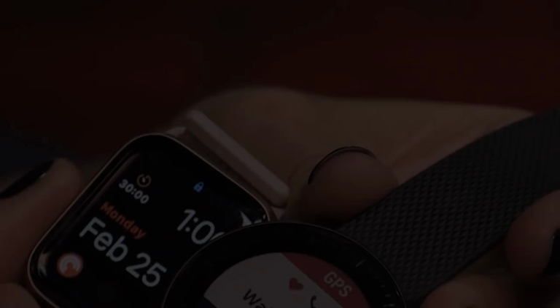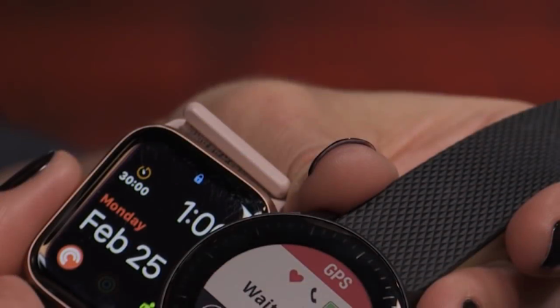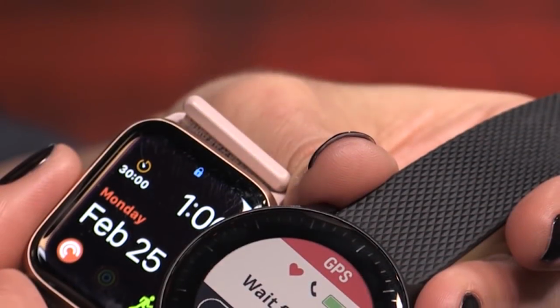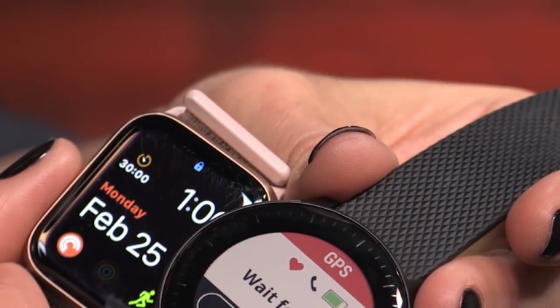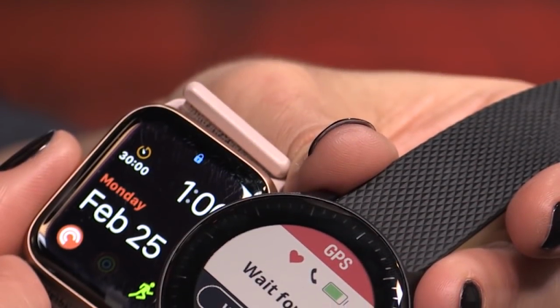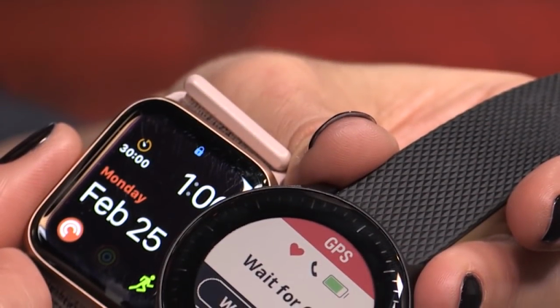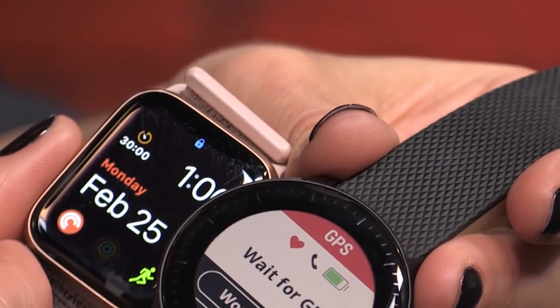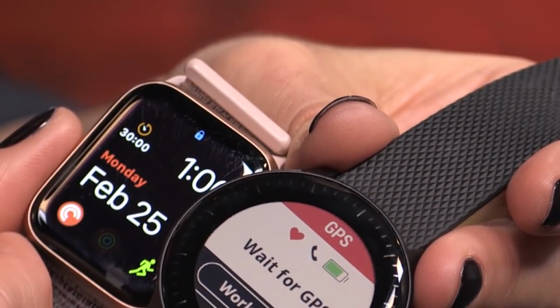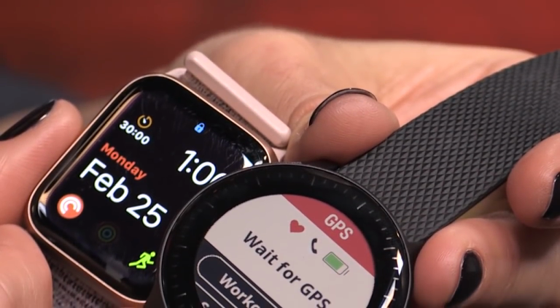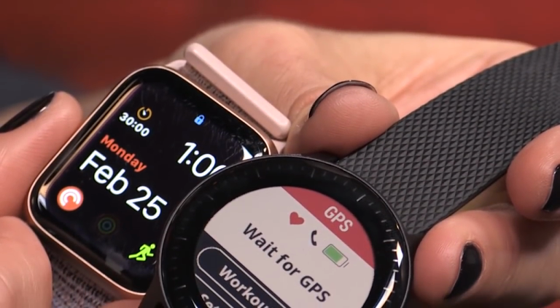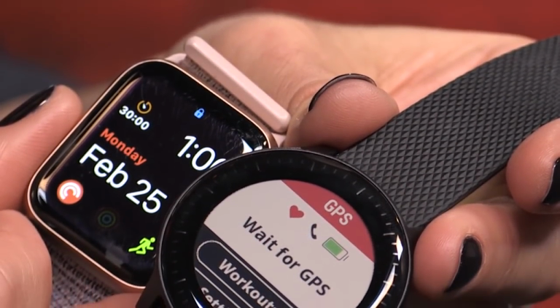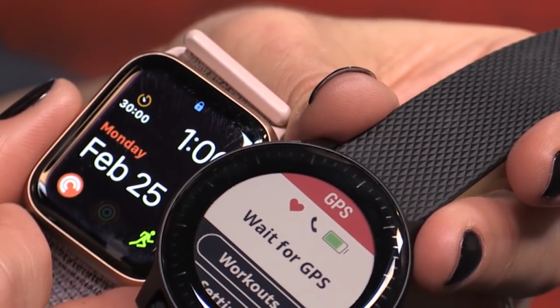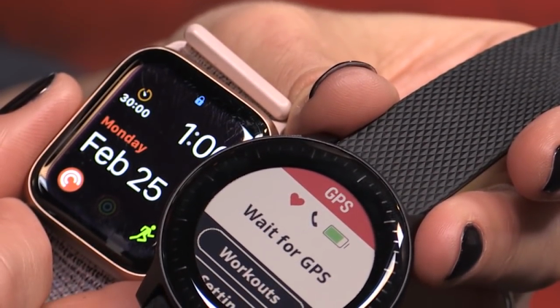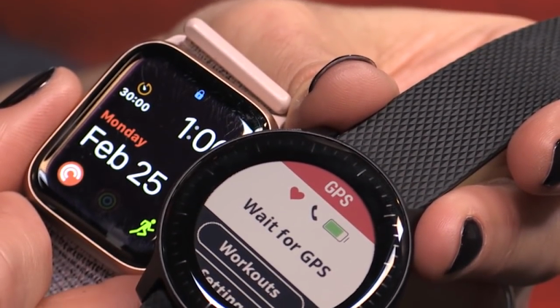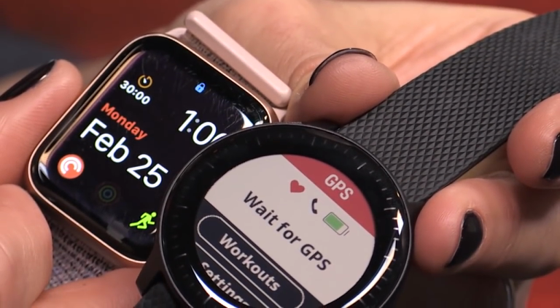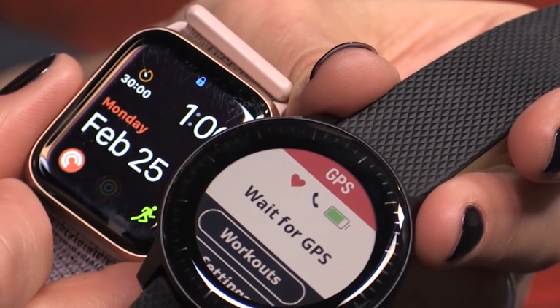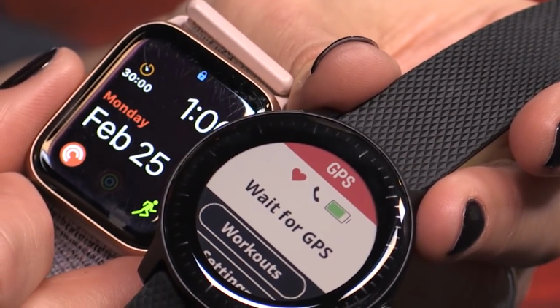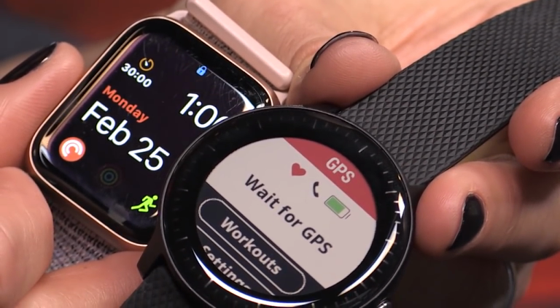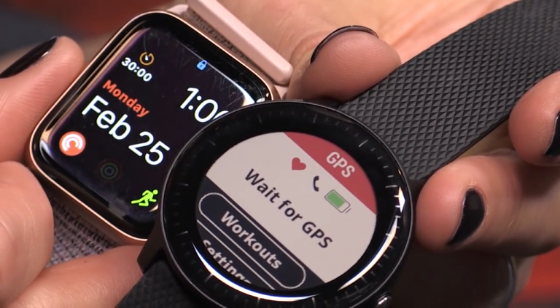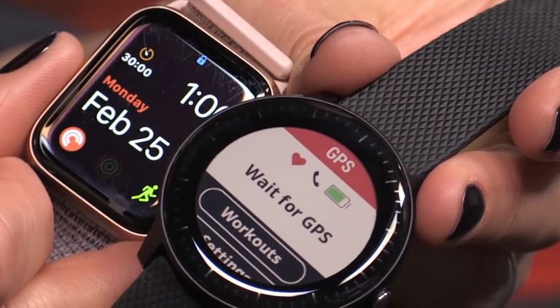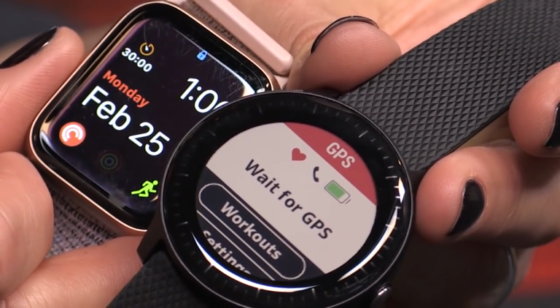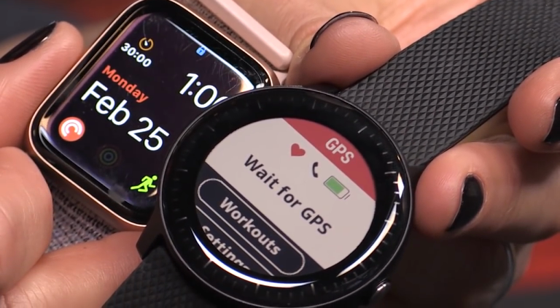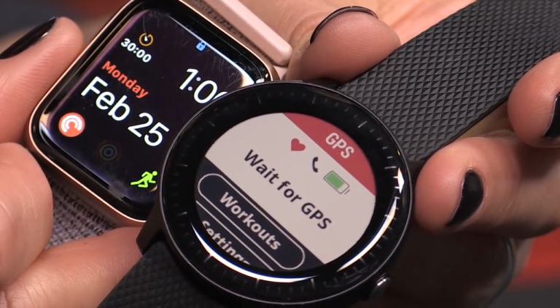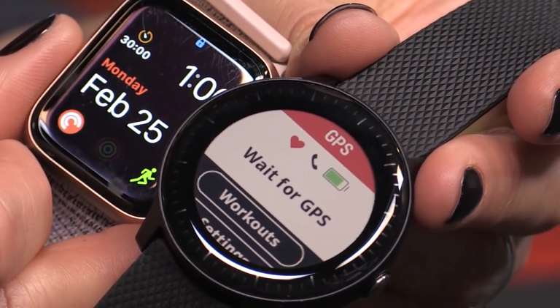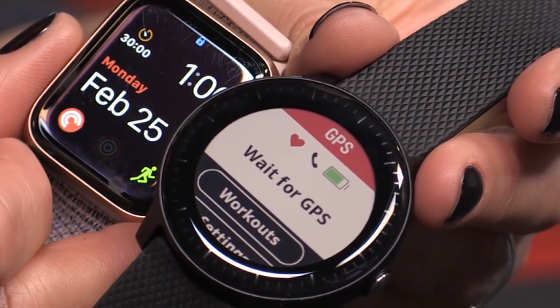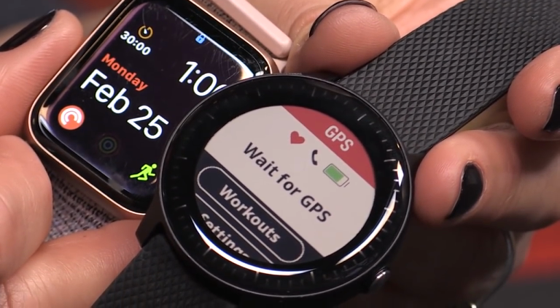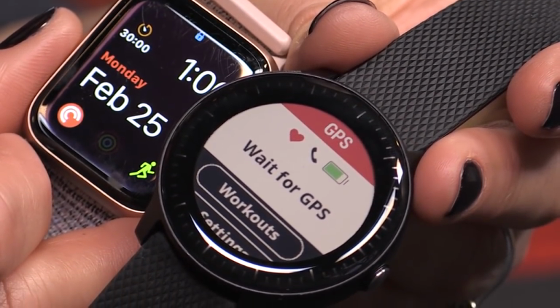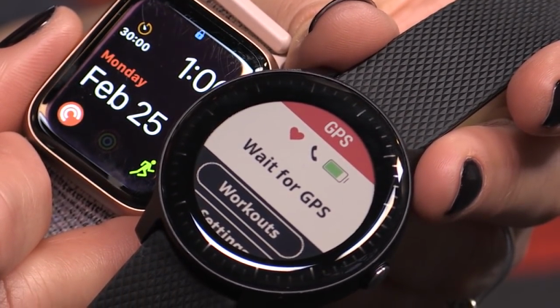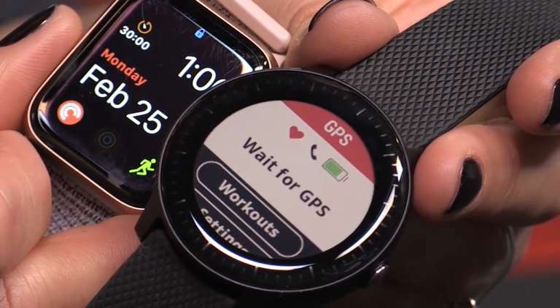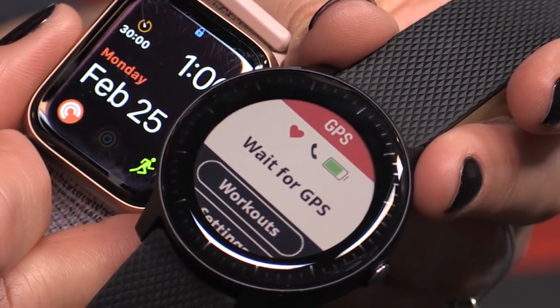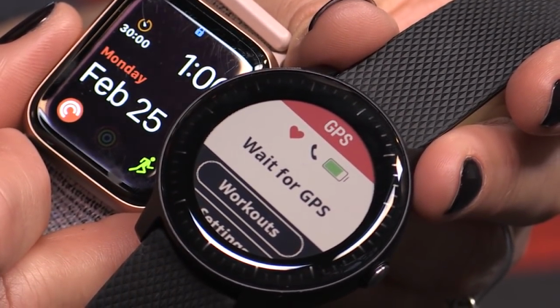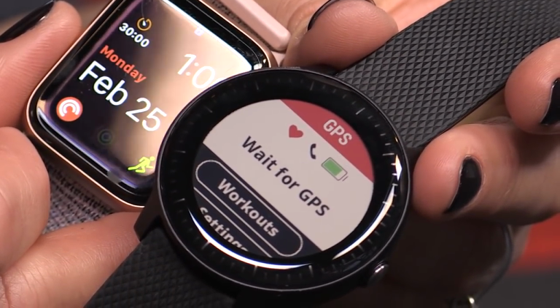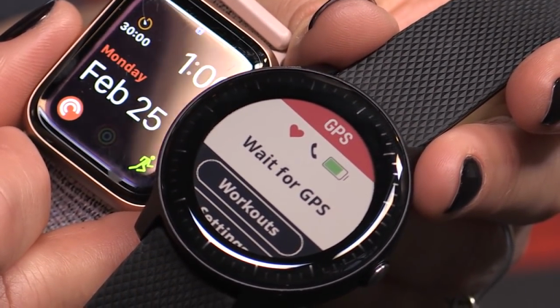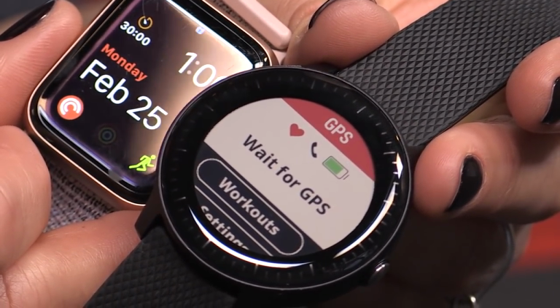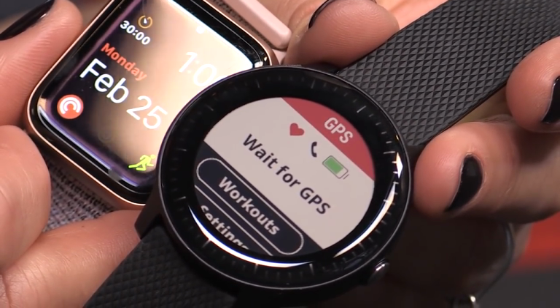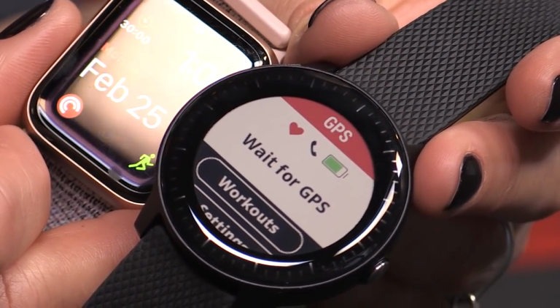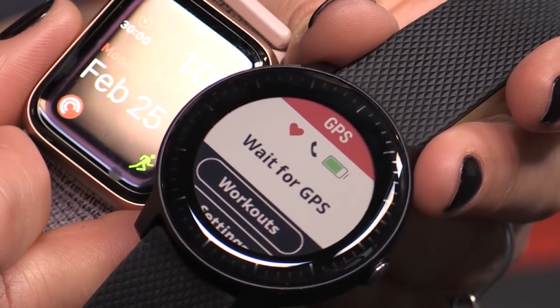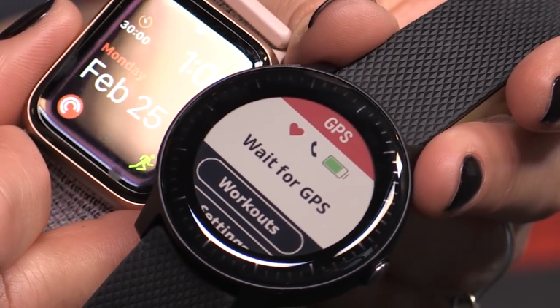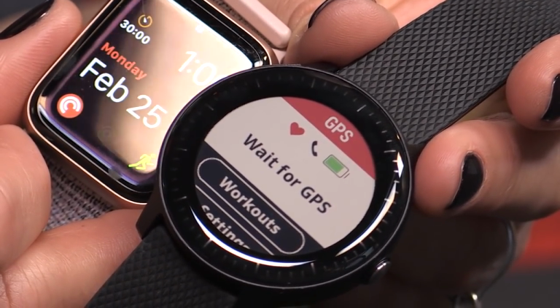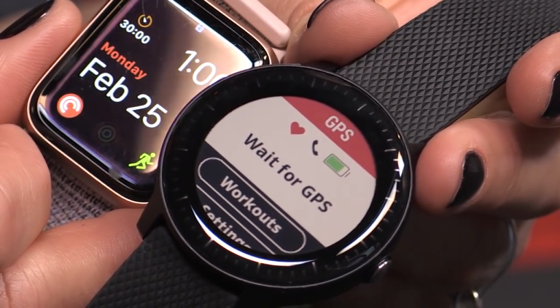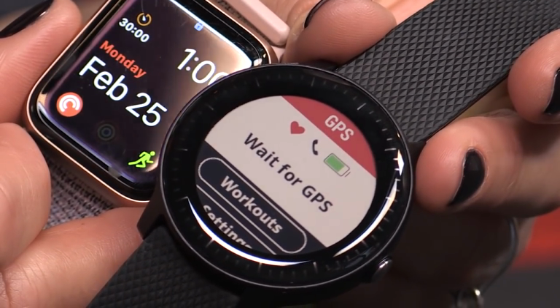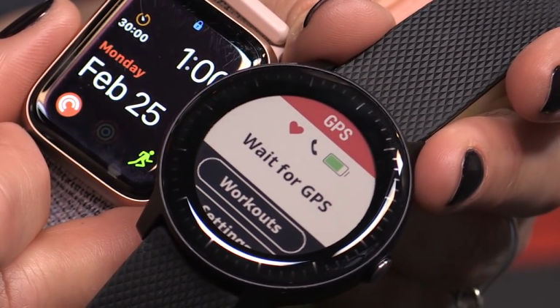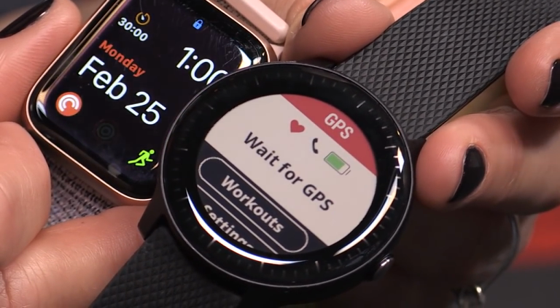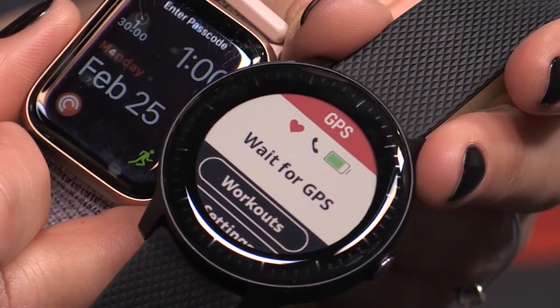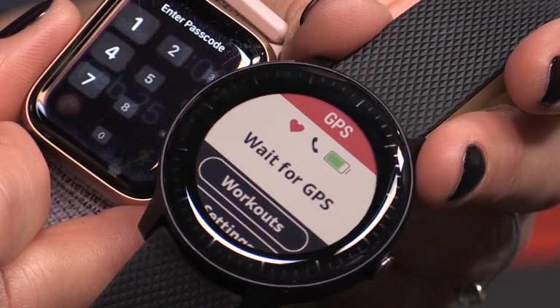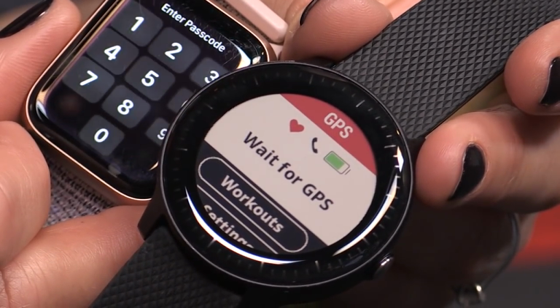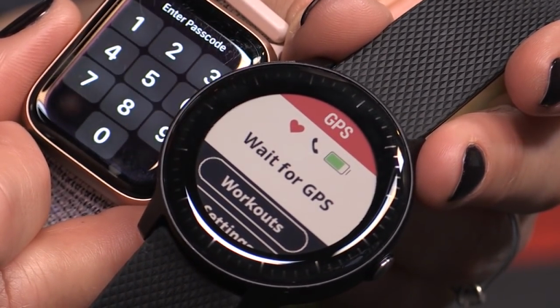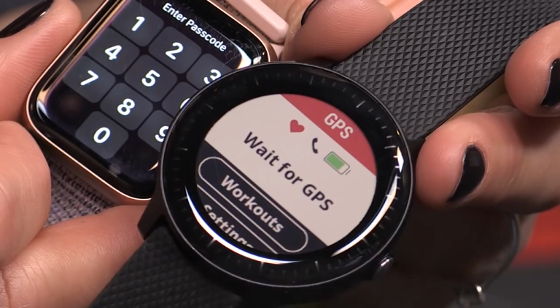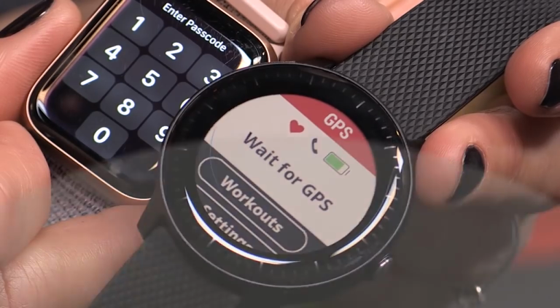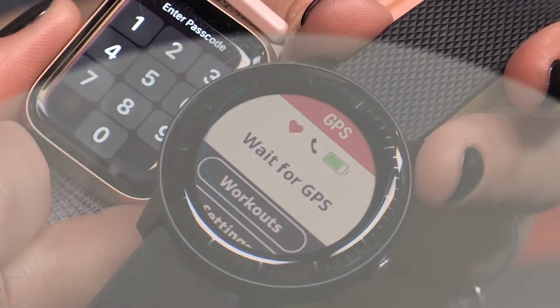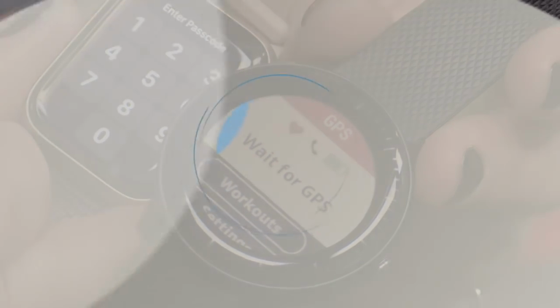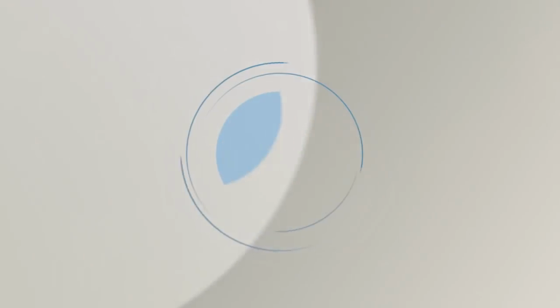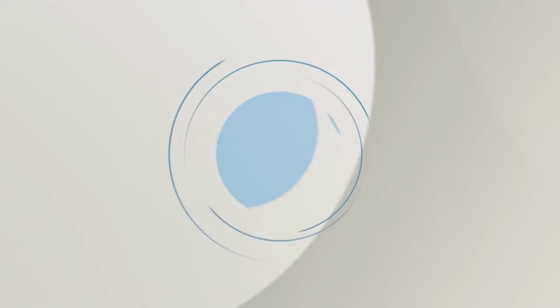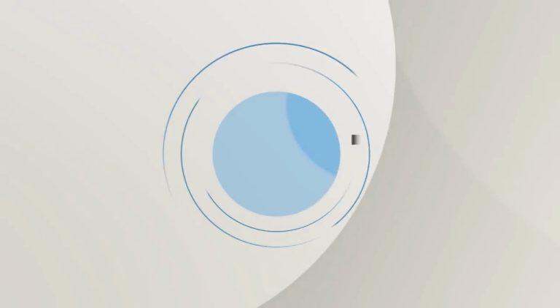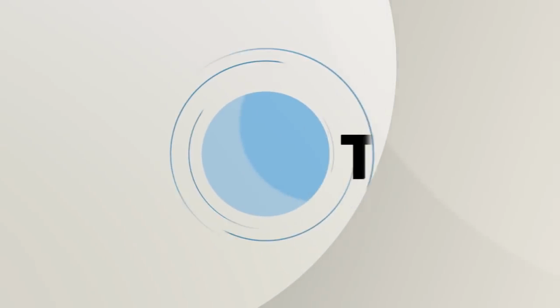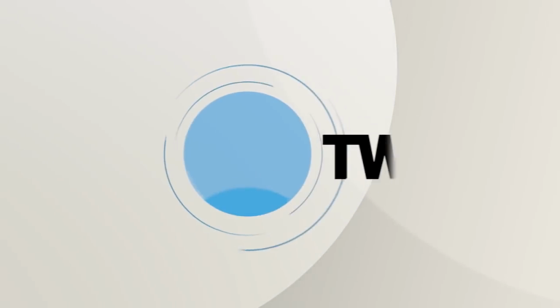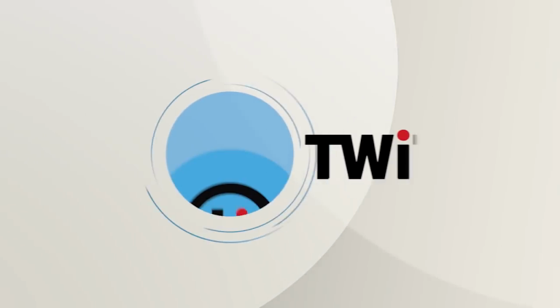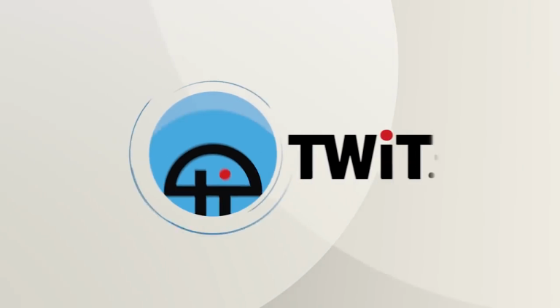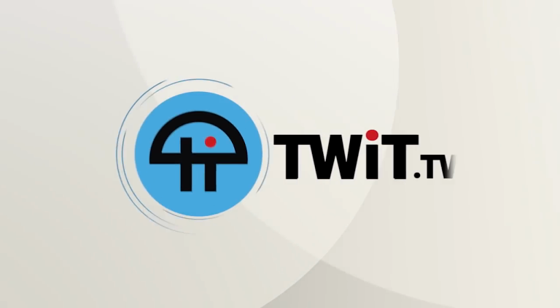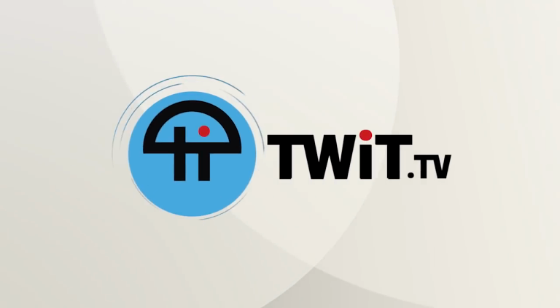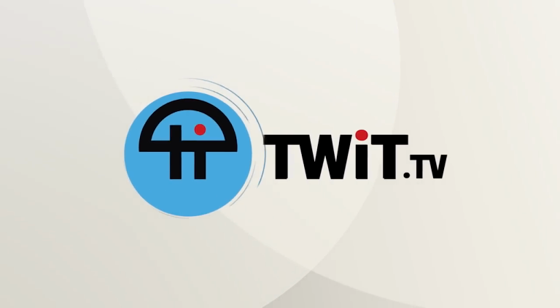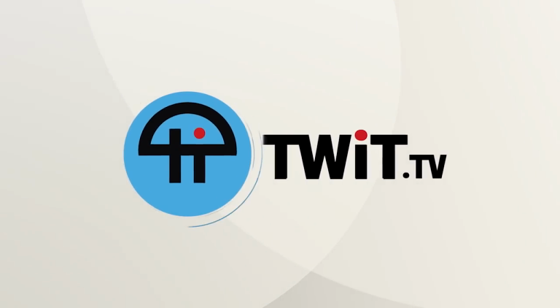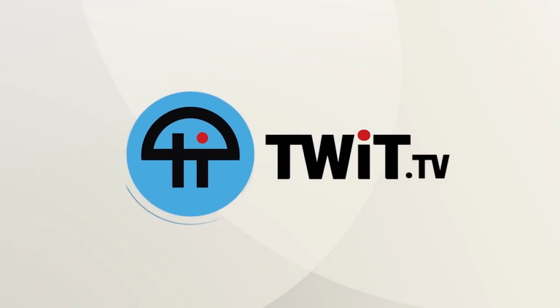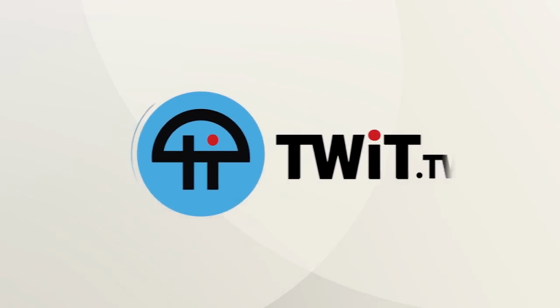Is it time to toss your Apple Watch for a Garmin Vivoactive 3 Music? This is Twit.